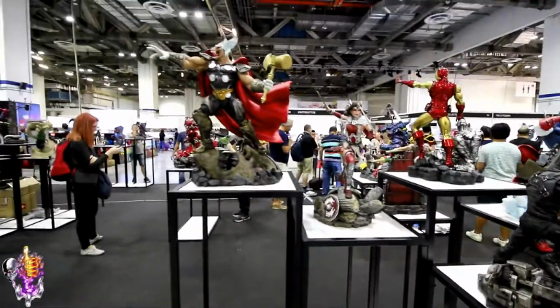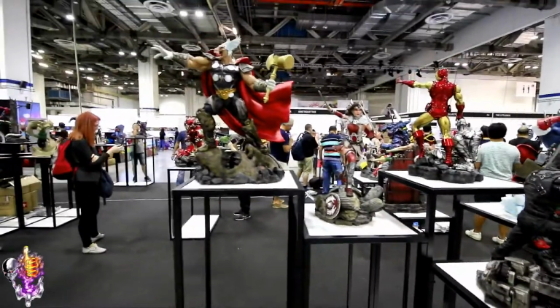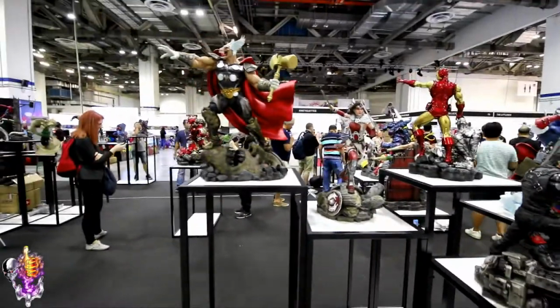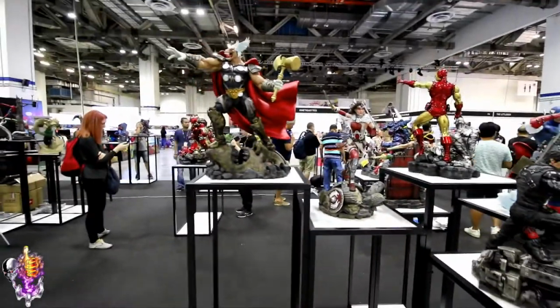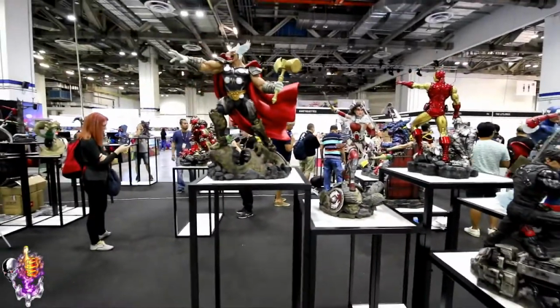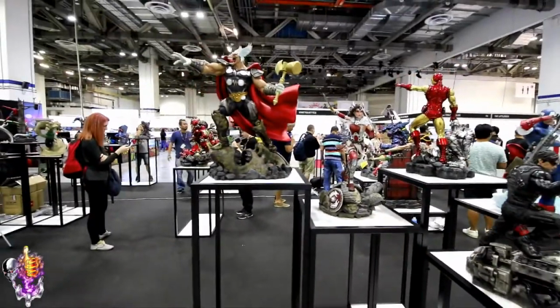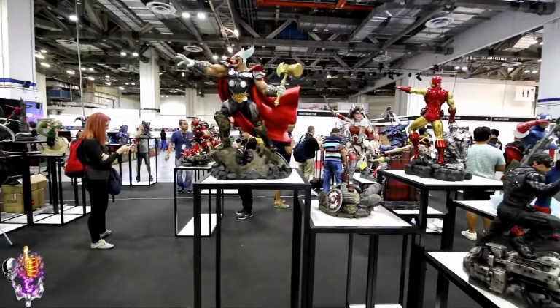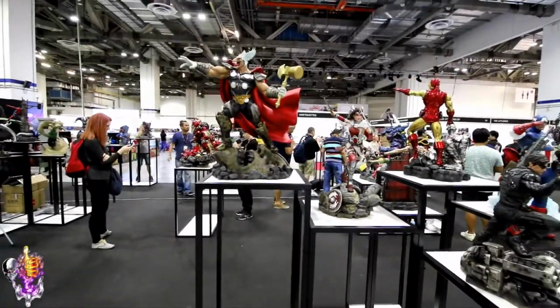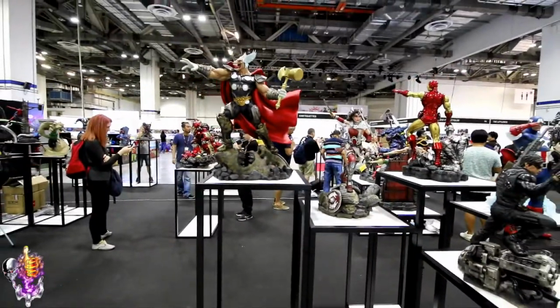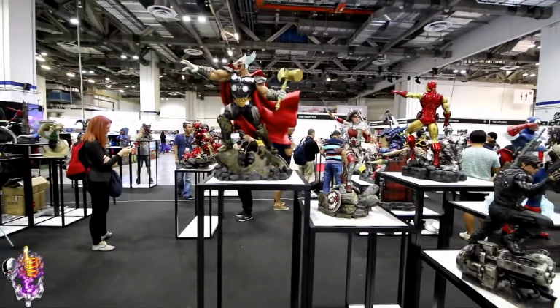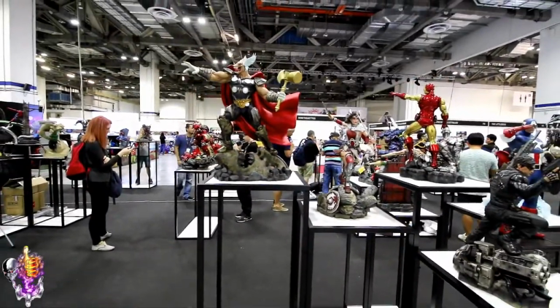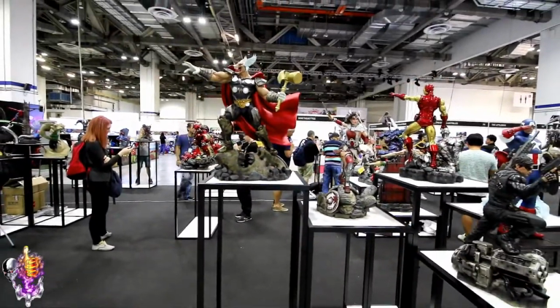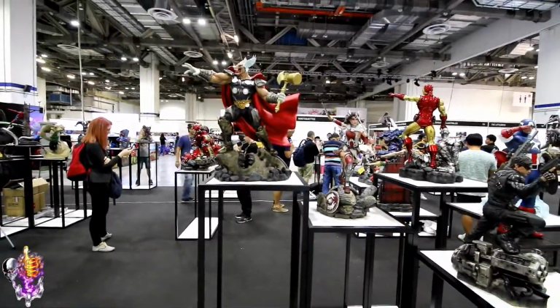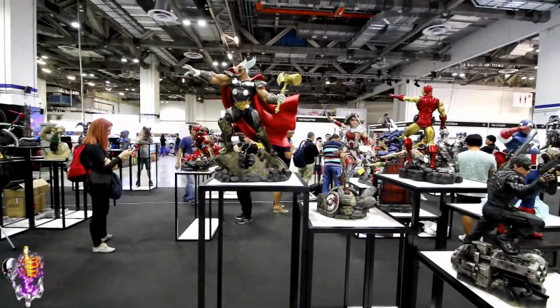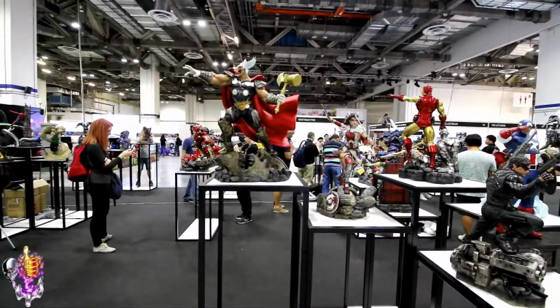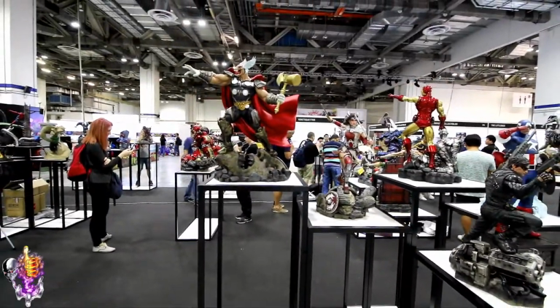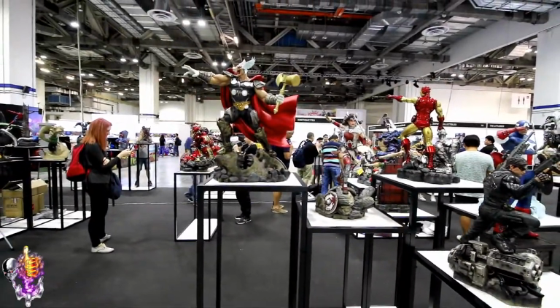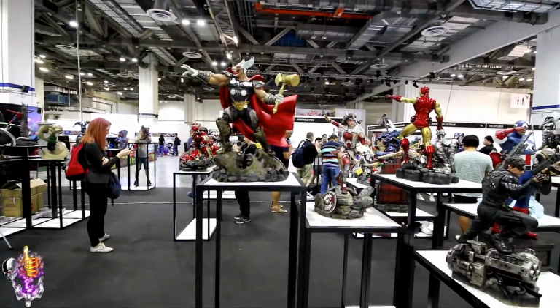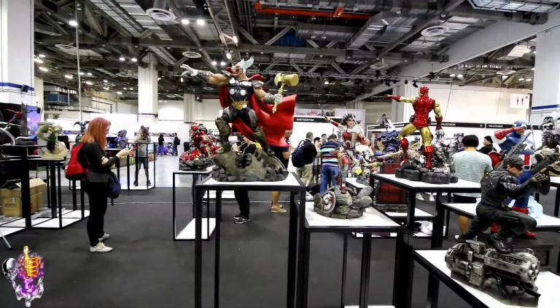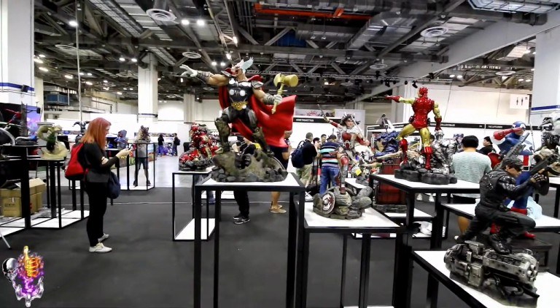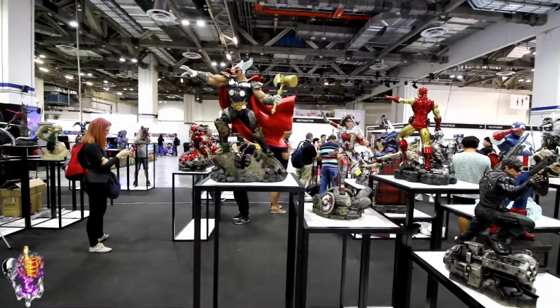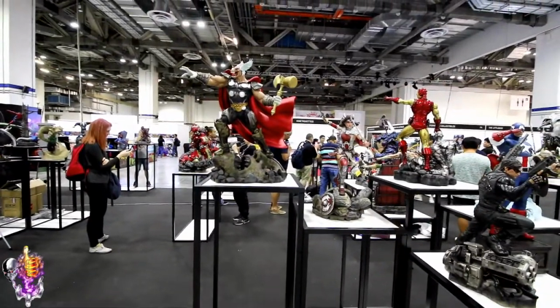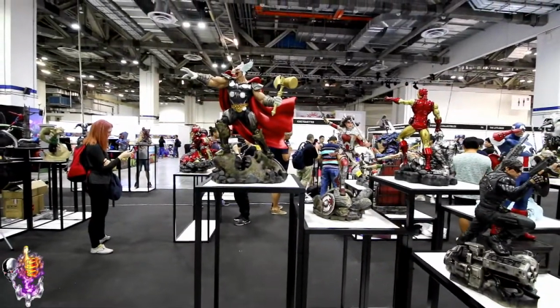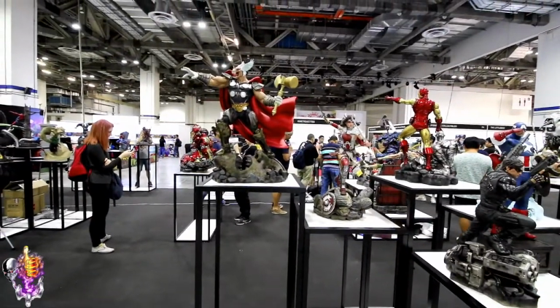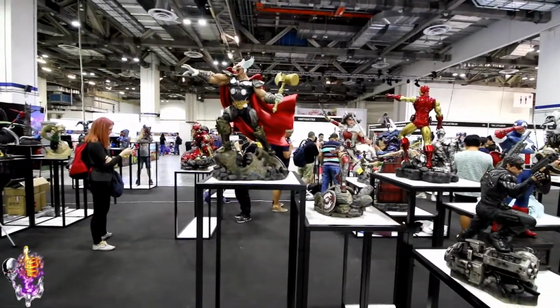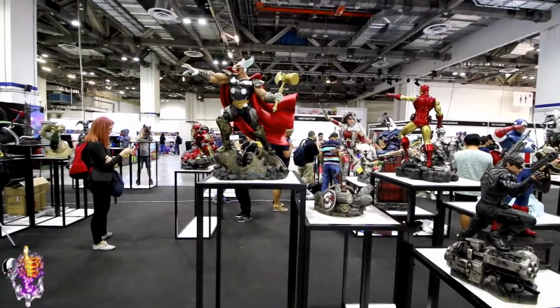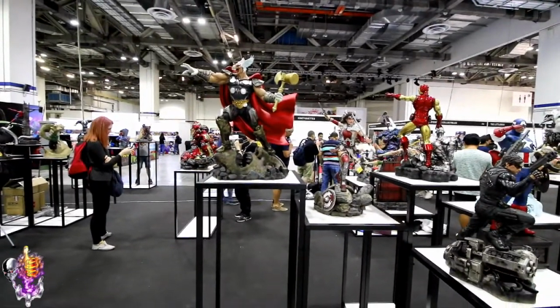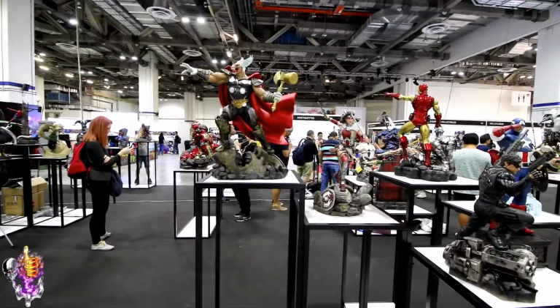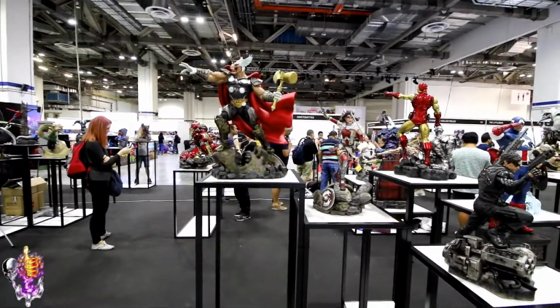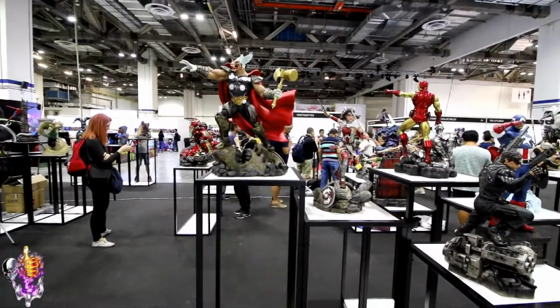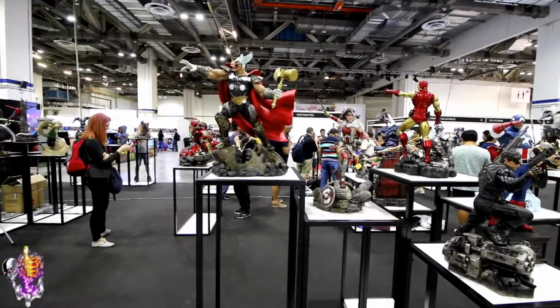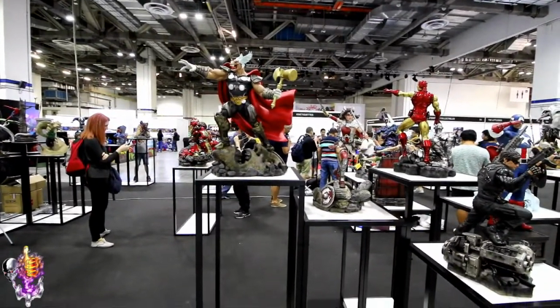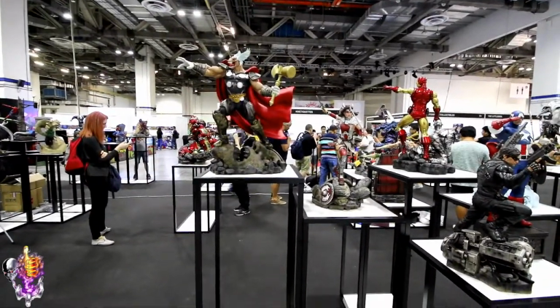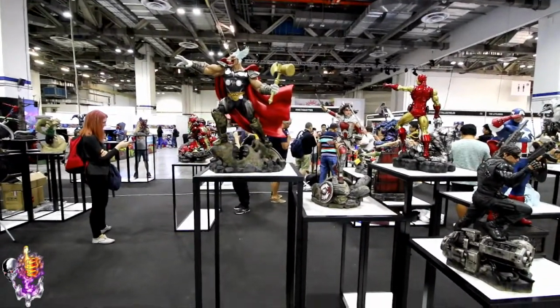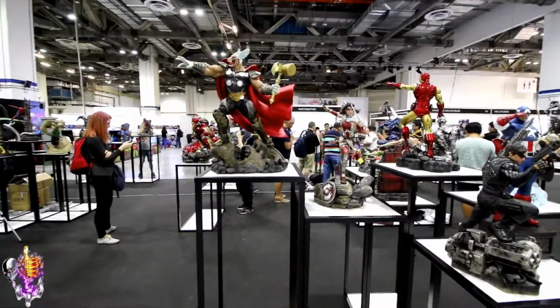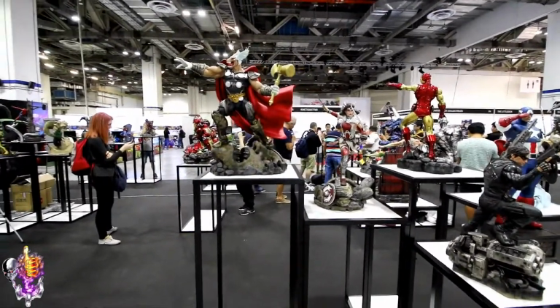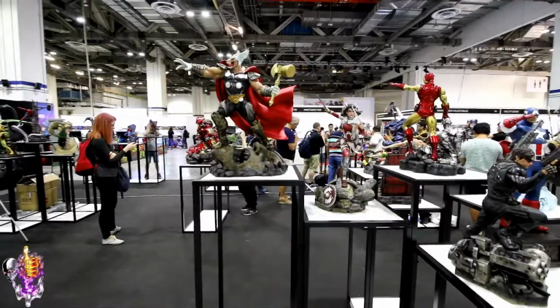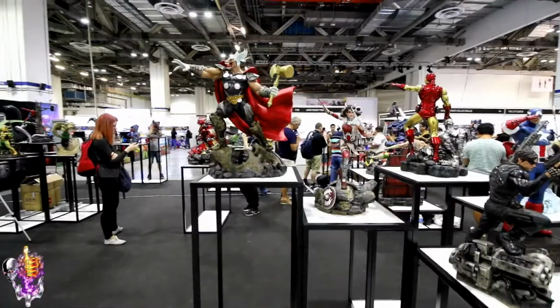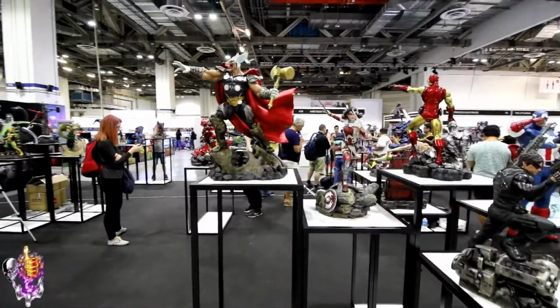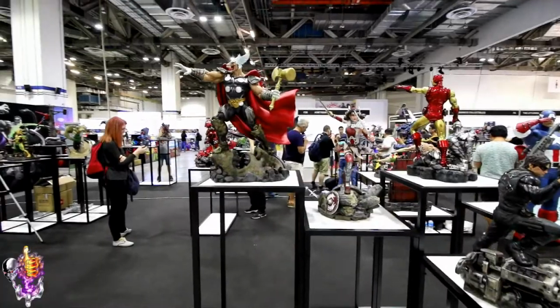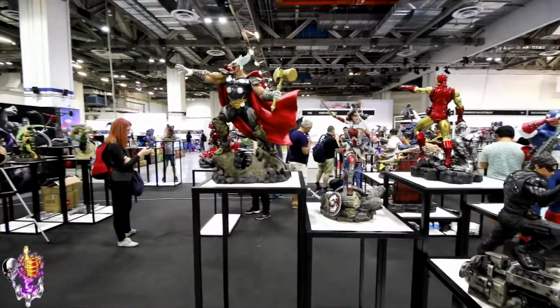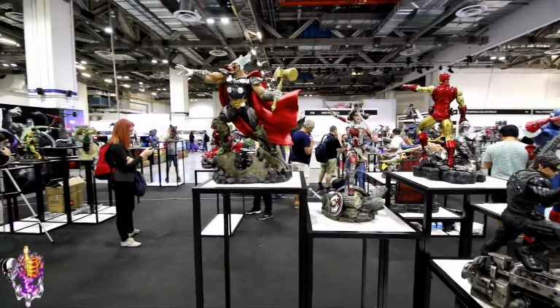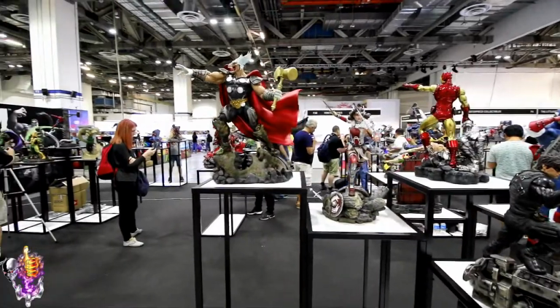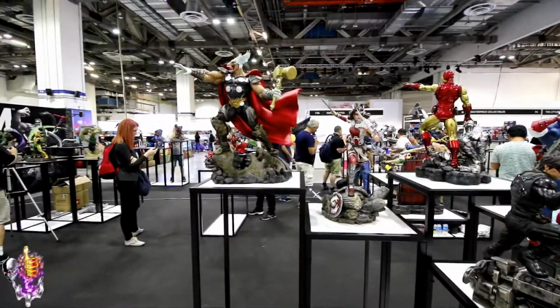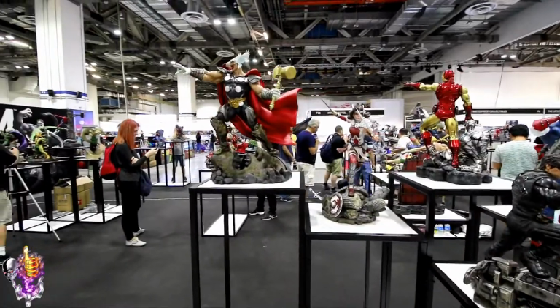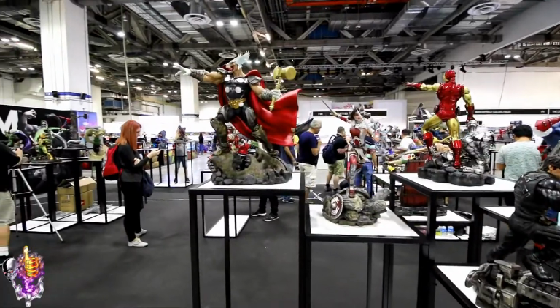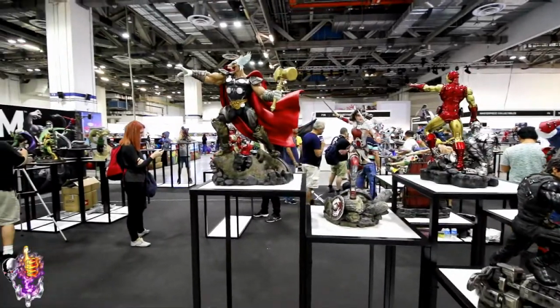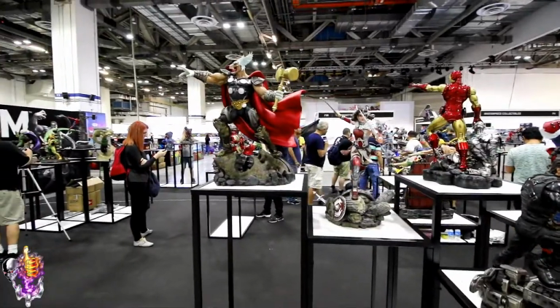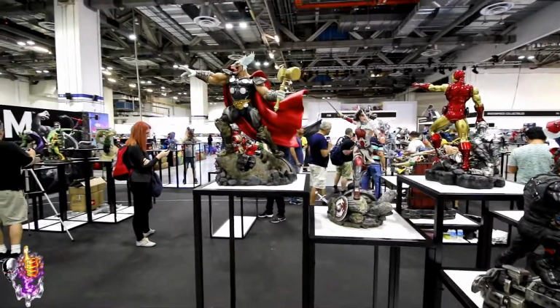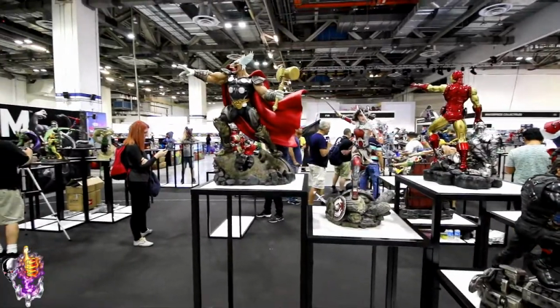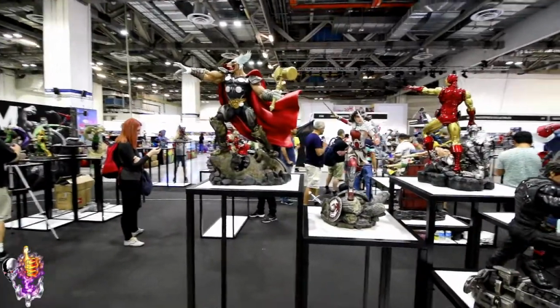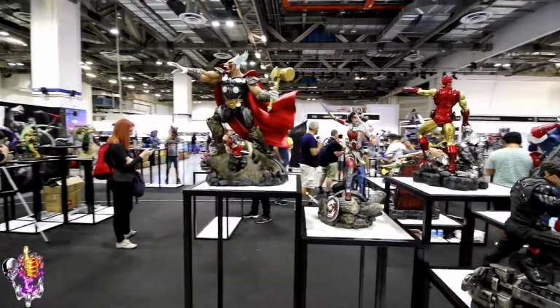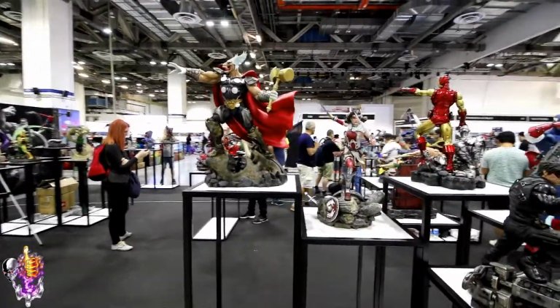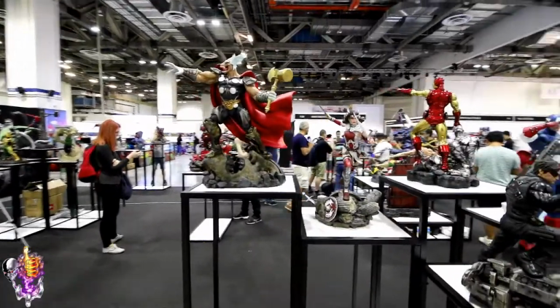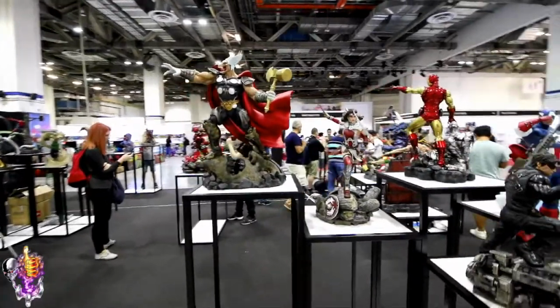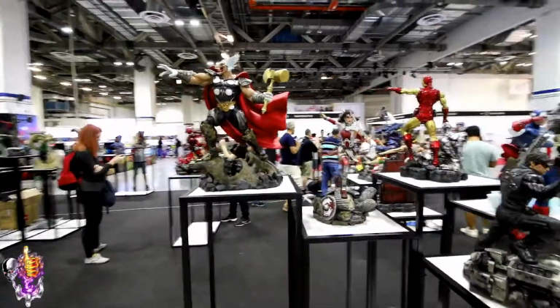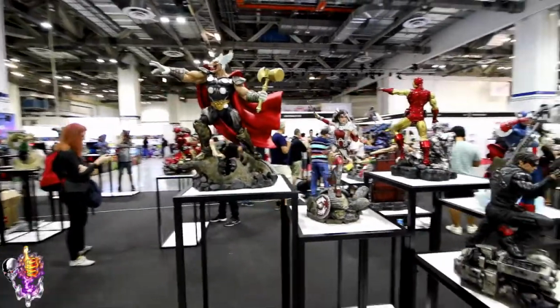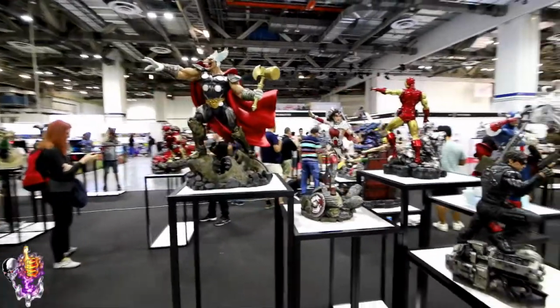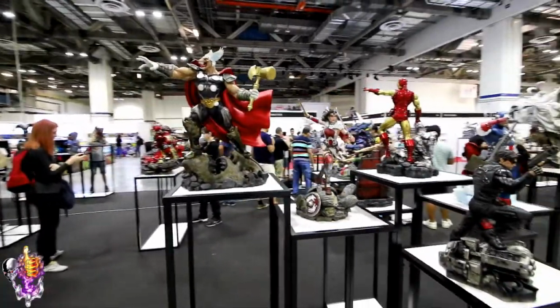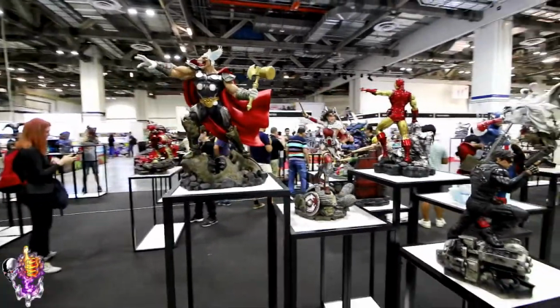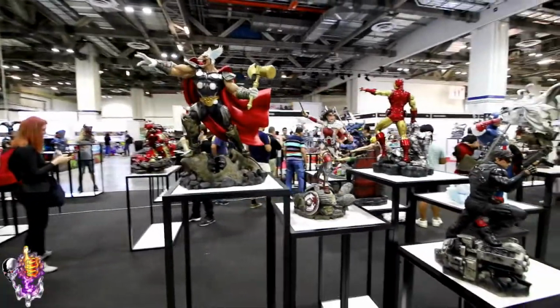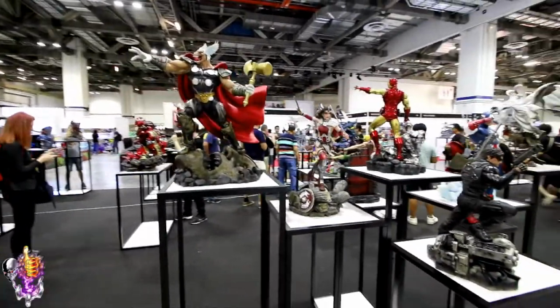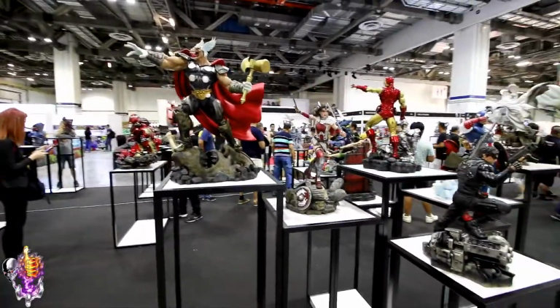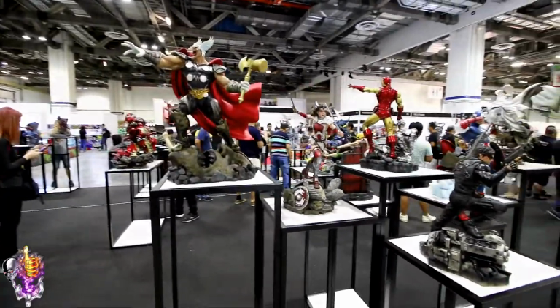So there you go — two Asgardian-related pieces: Beta Ray Bill and Lady Sif.